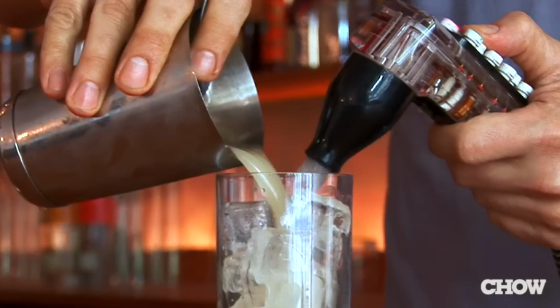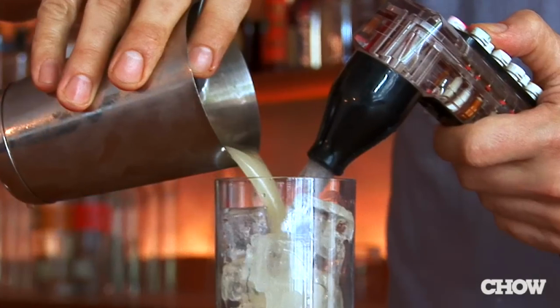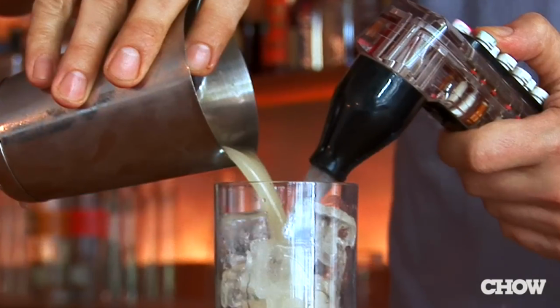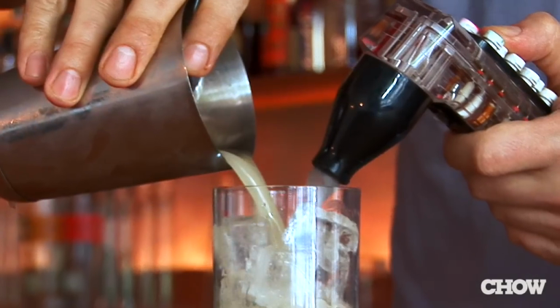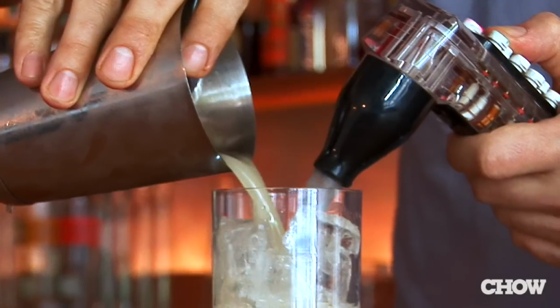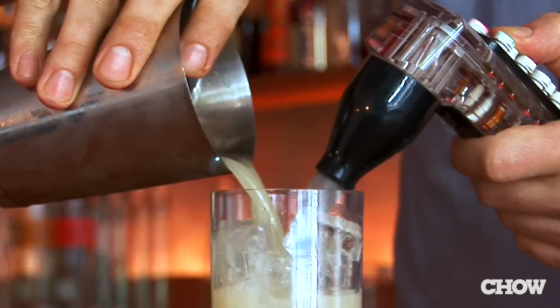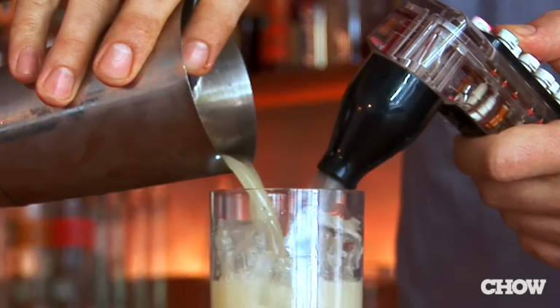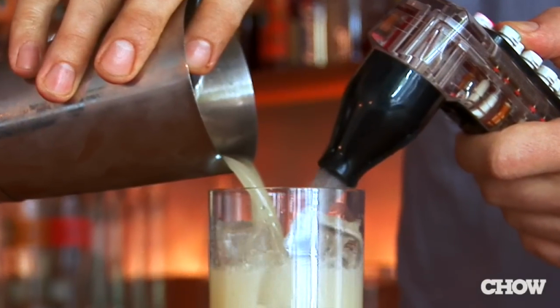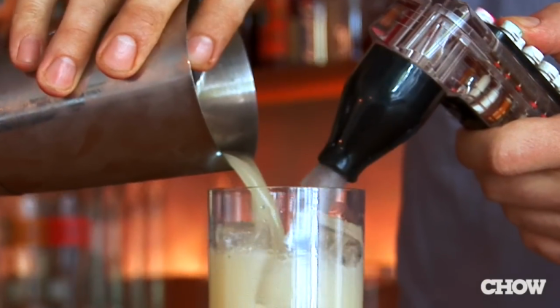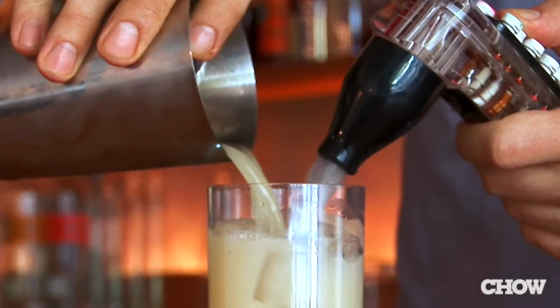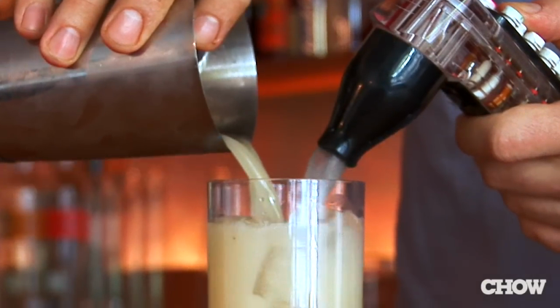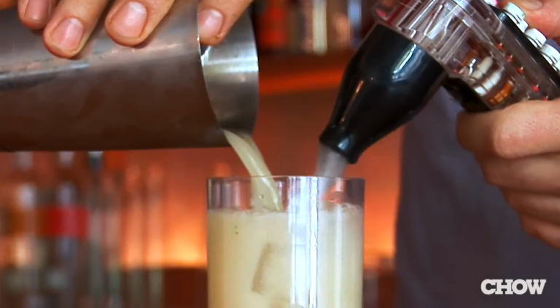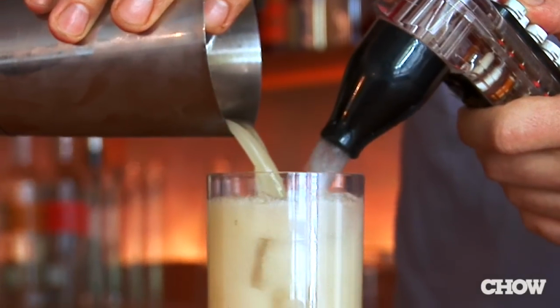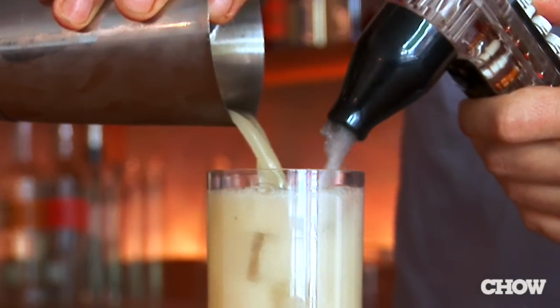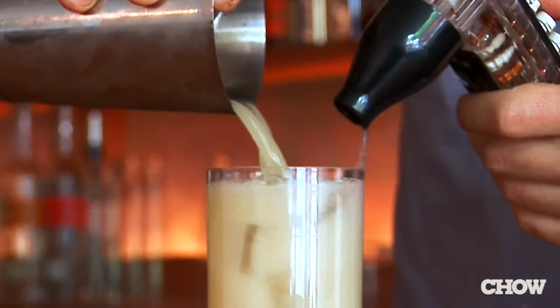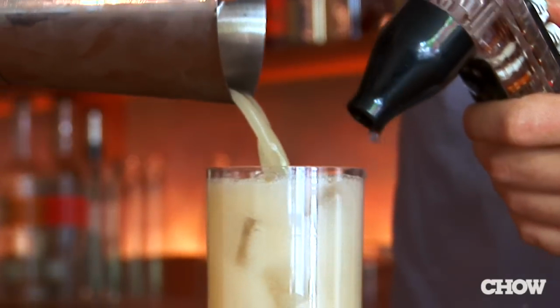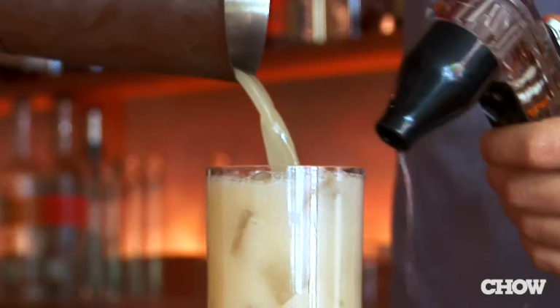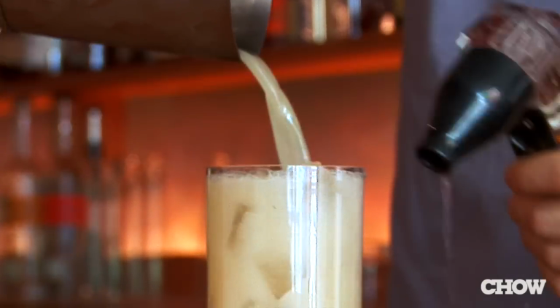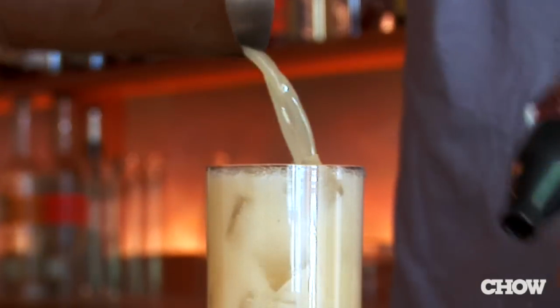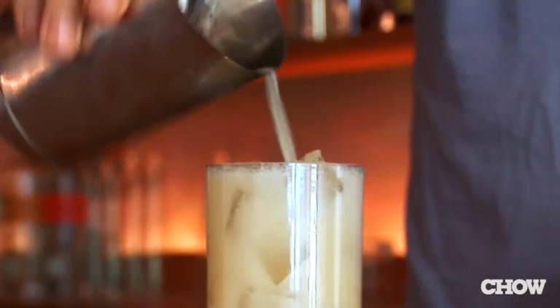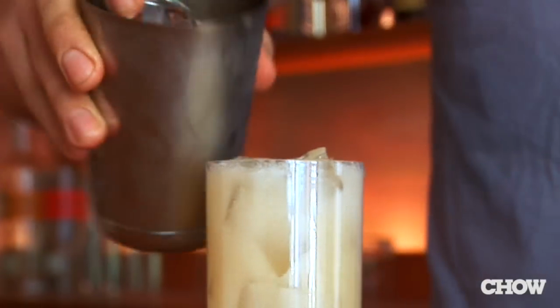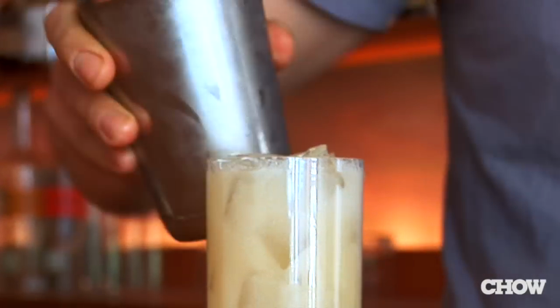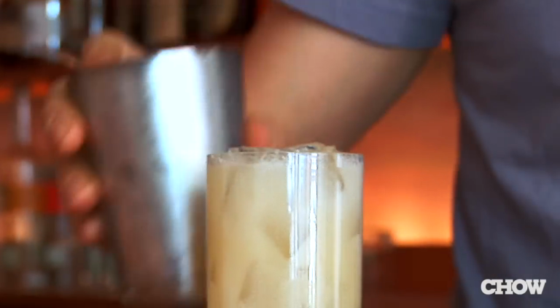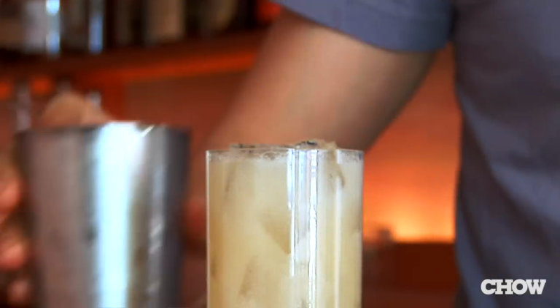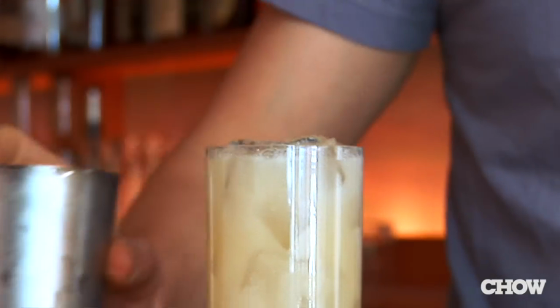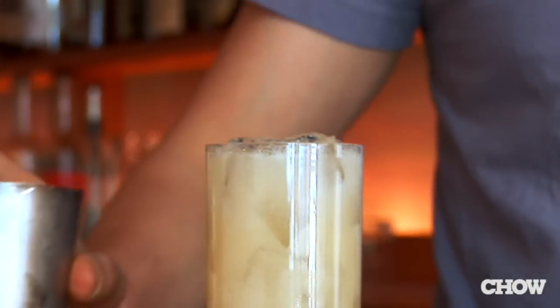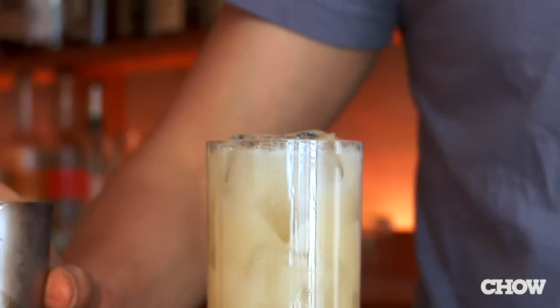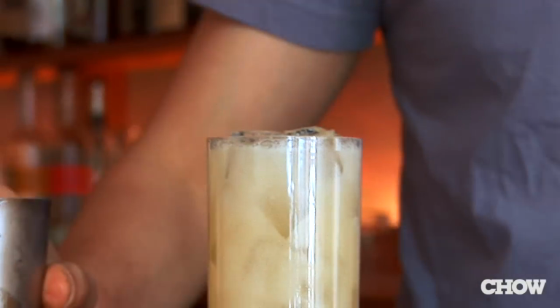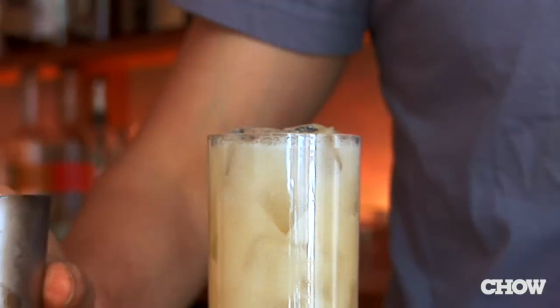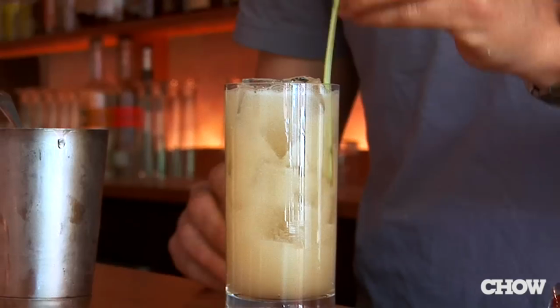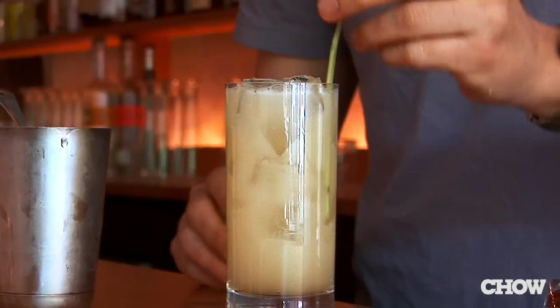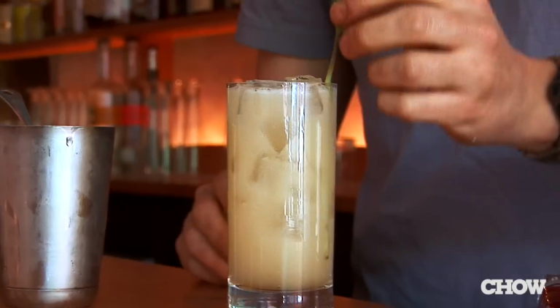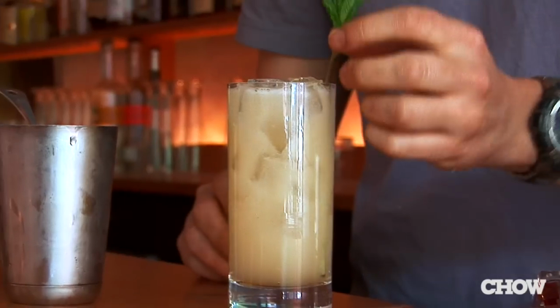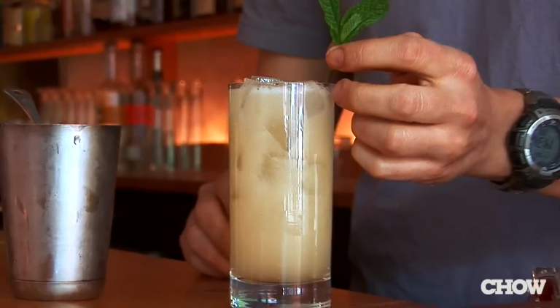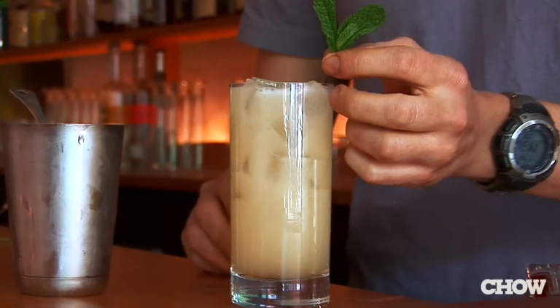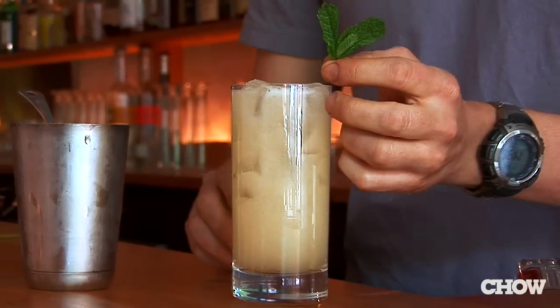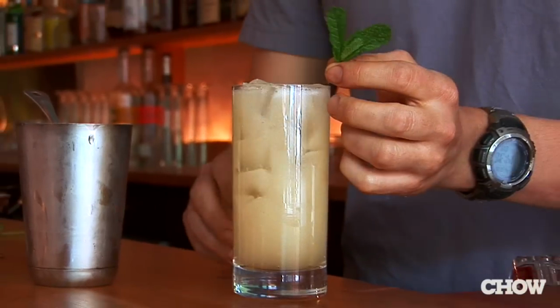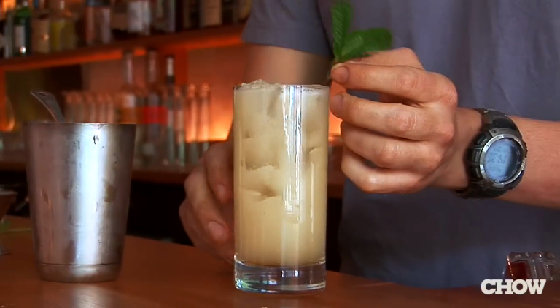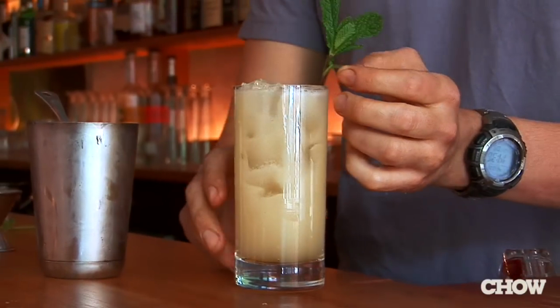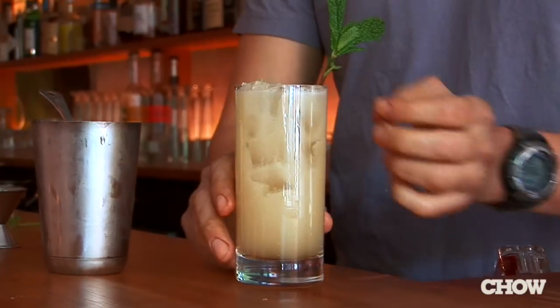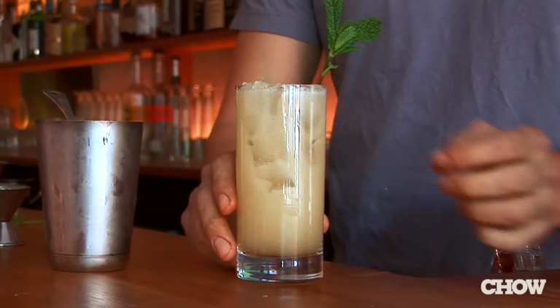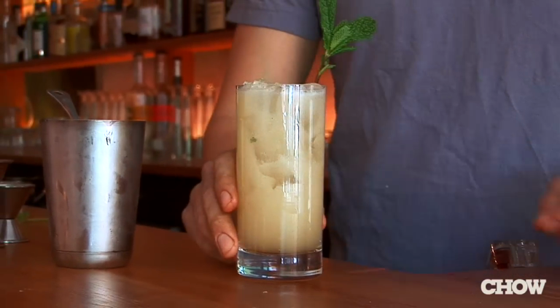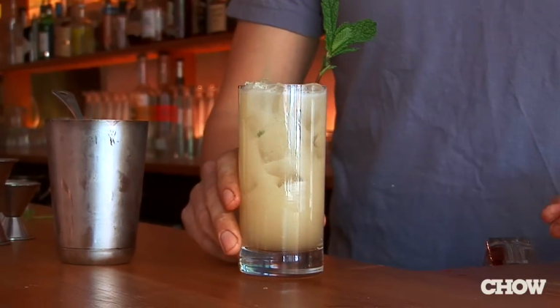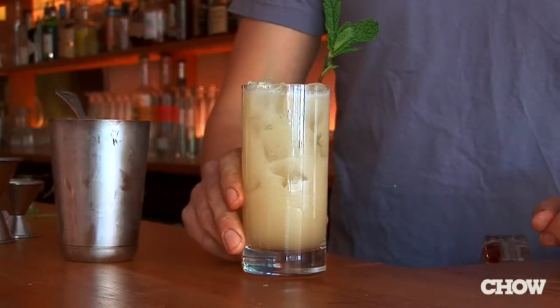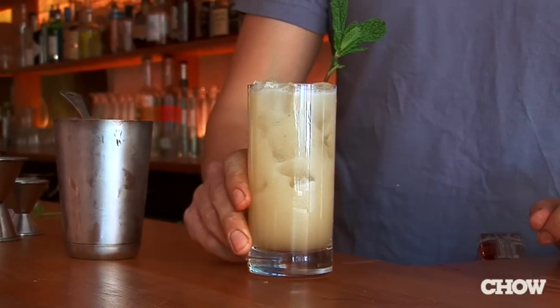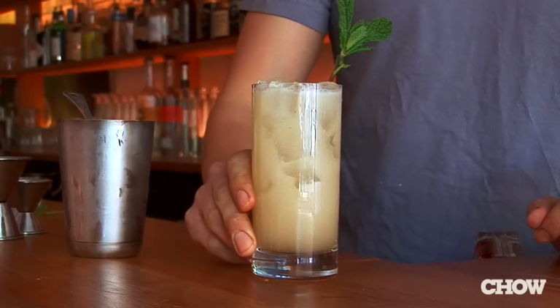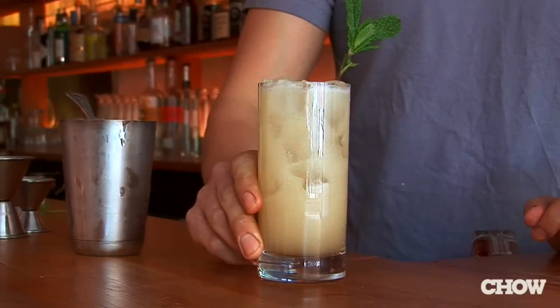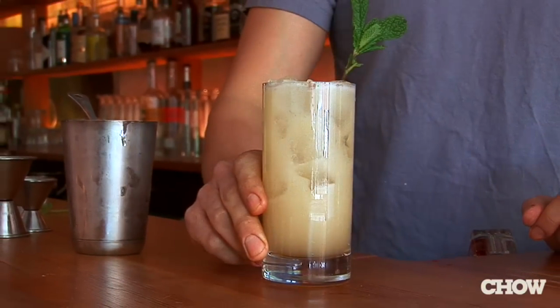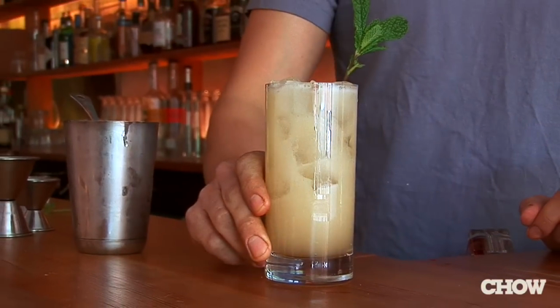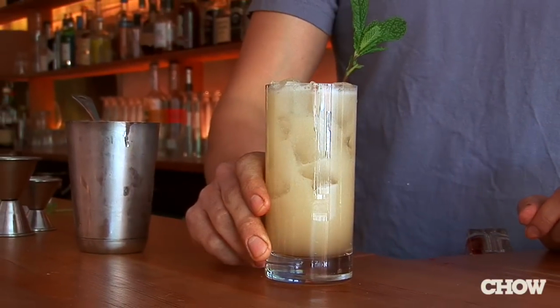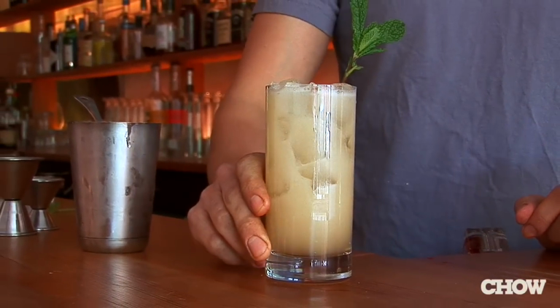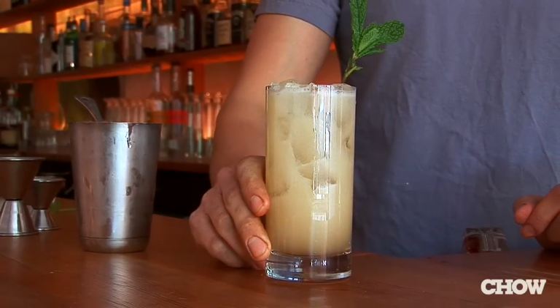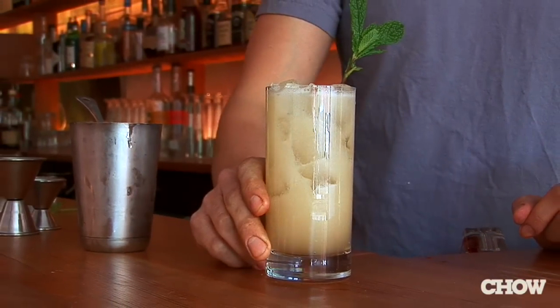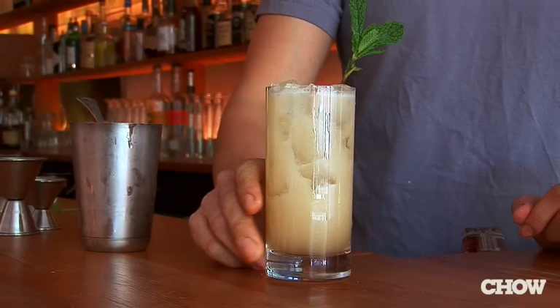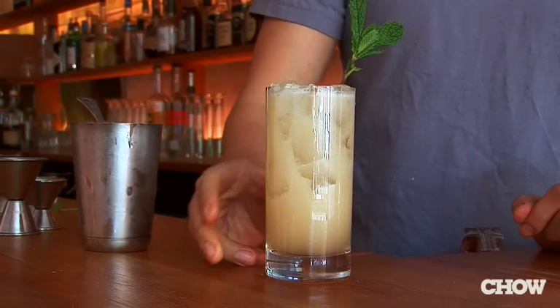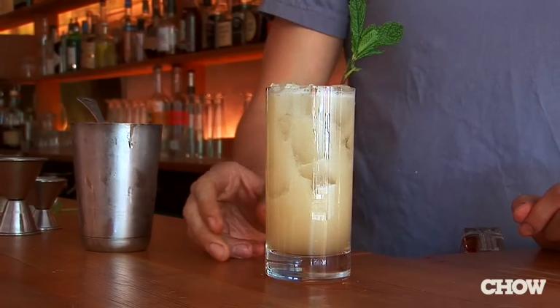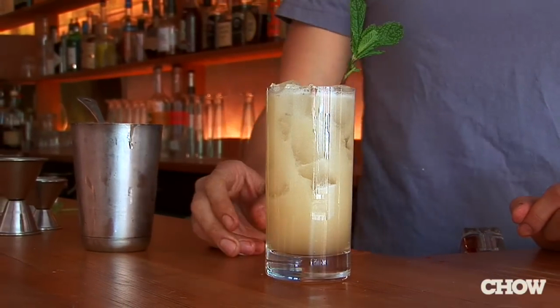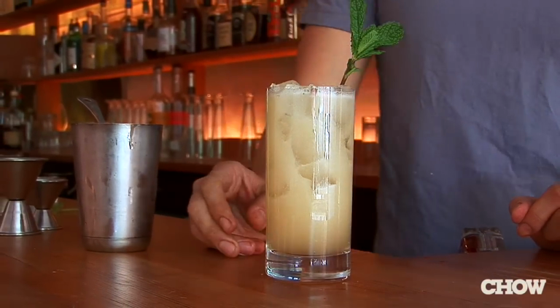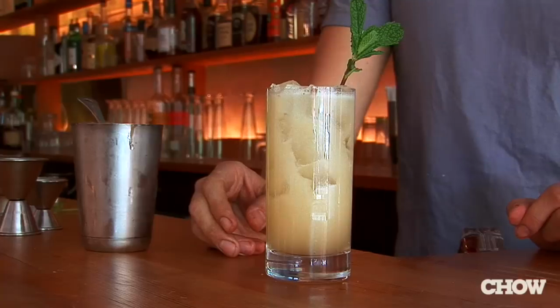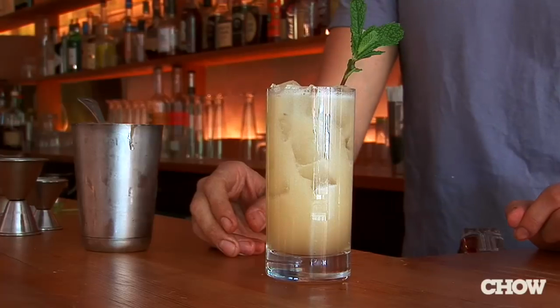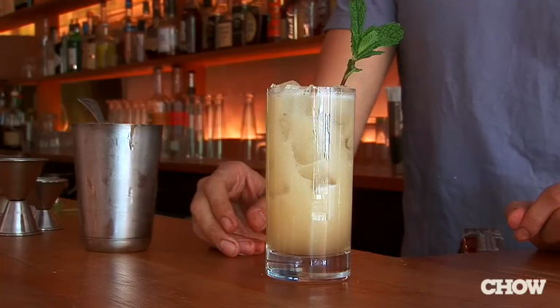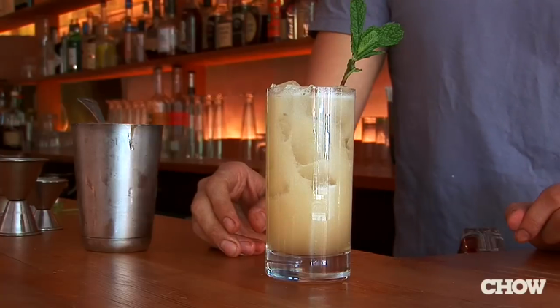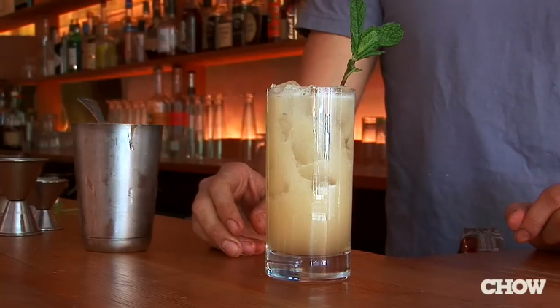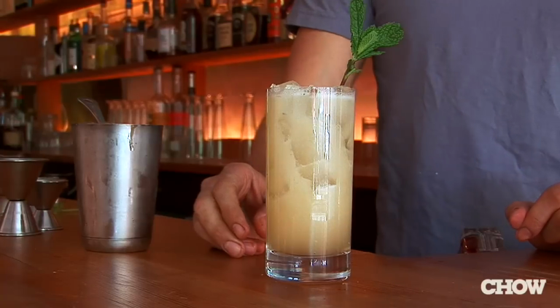Add soda. It's called the Scotch Blossom. It's a great summertime drink that uses scotch as its base.